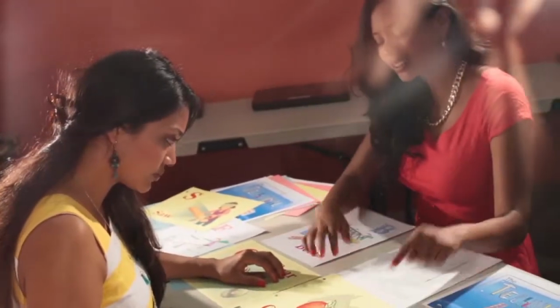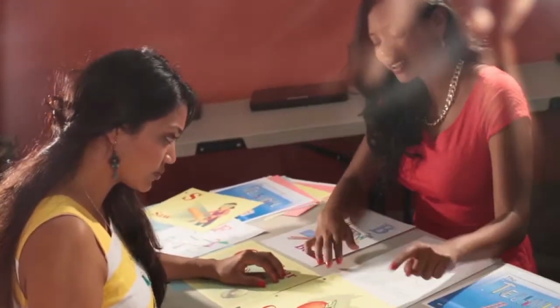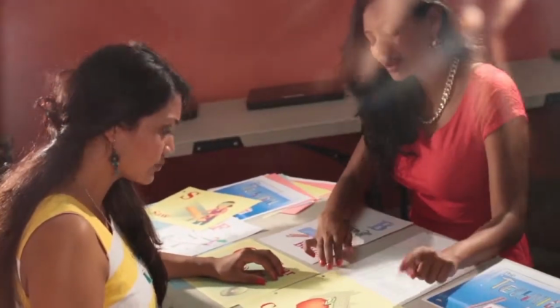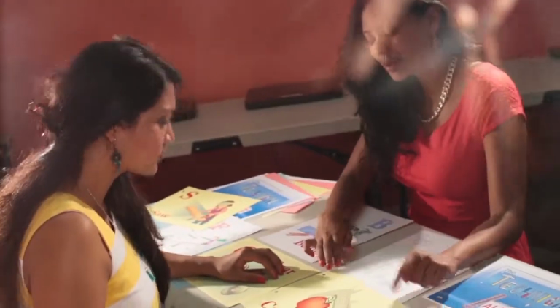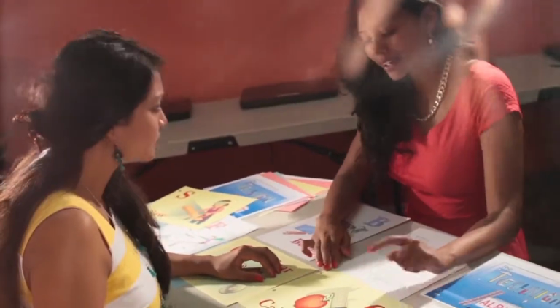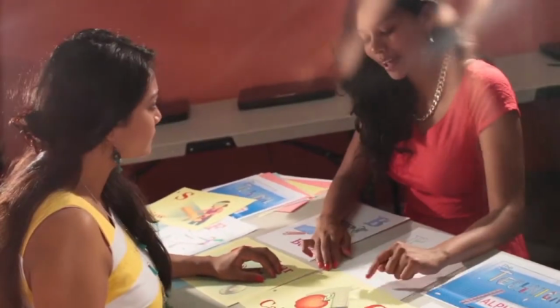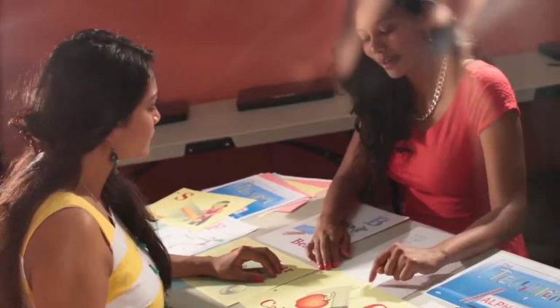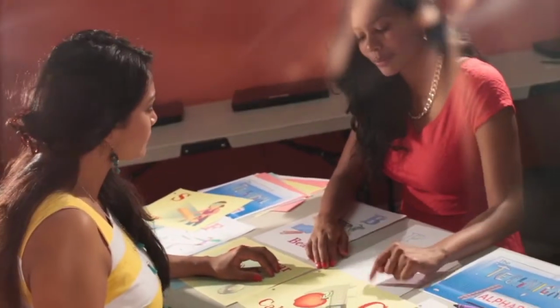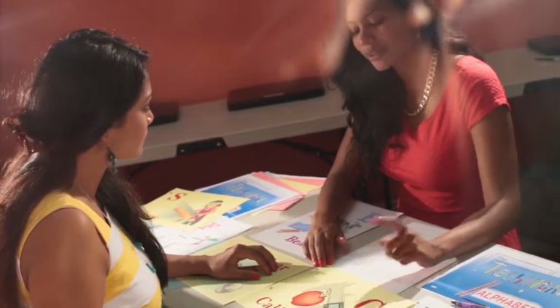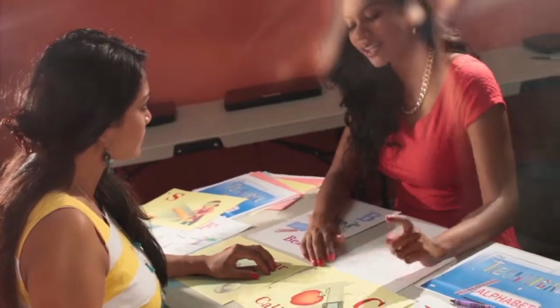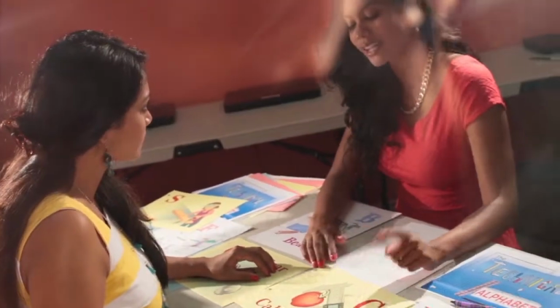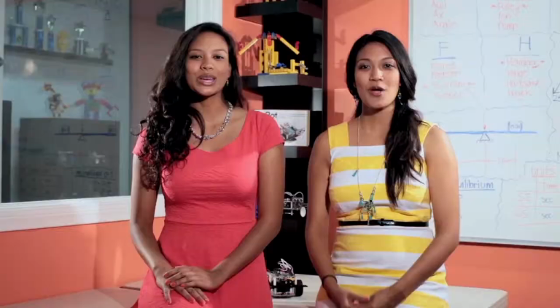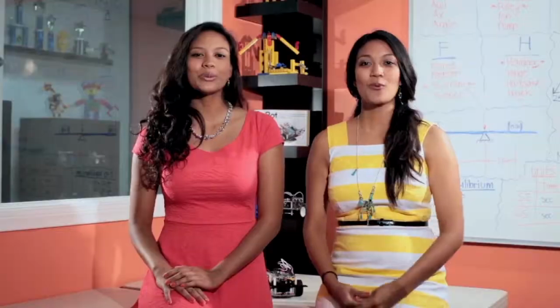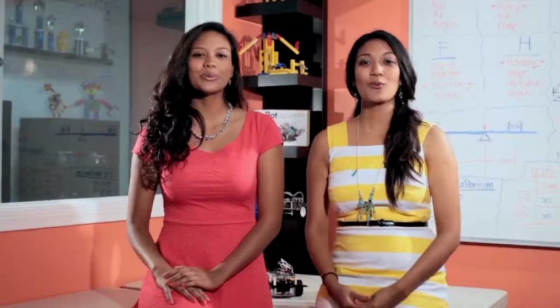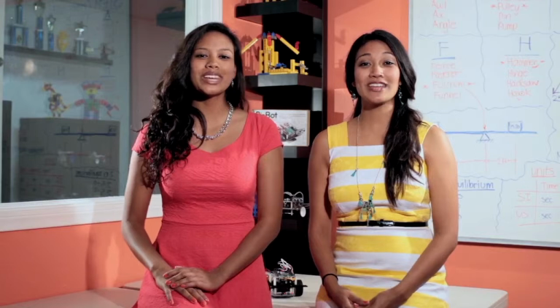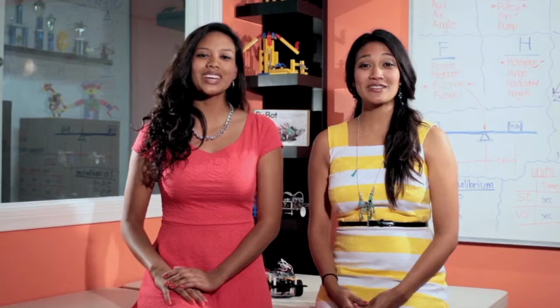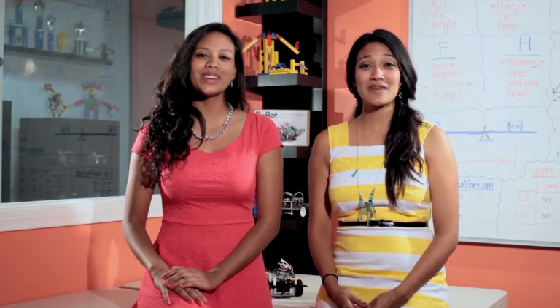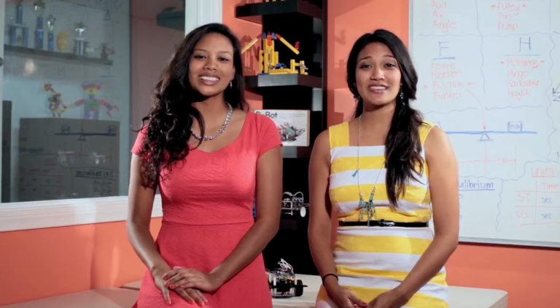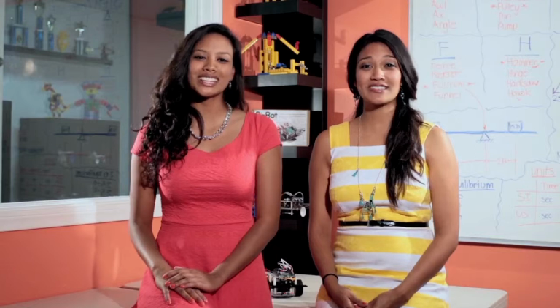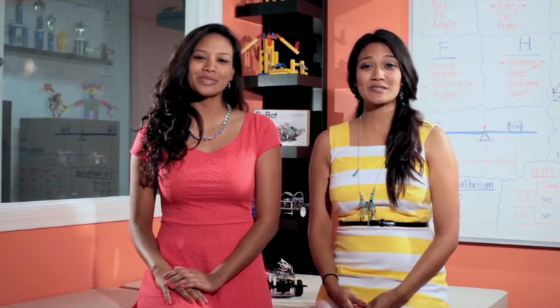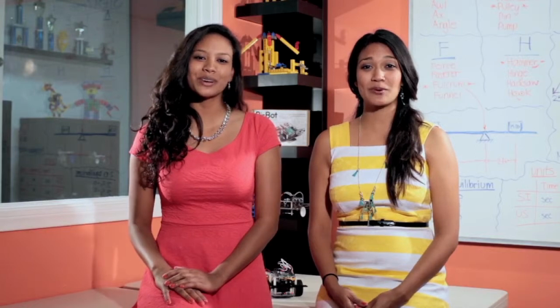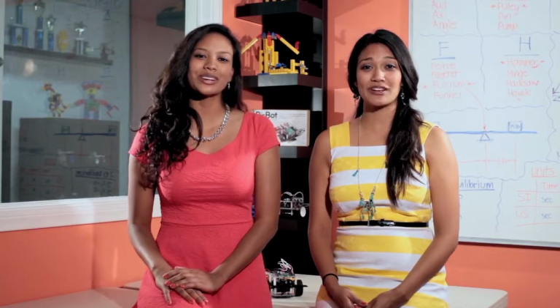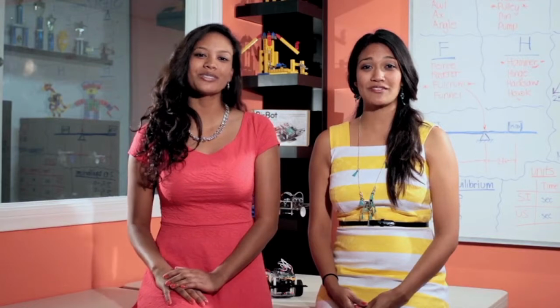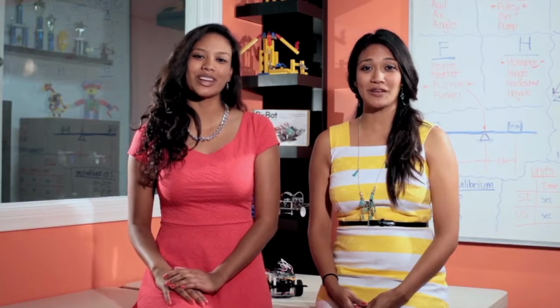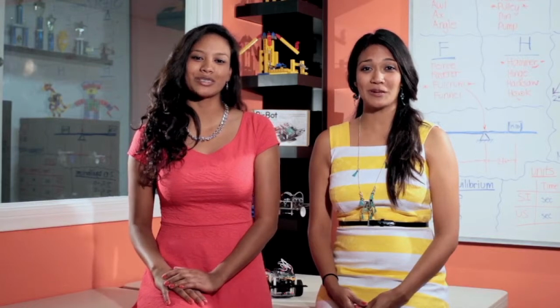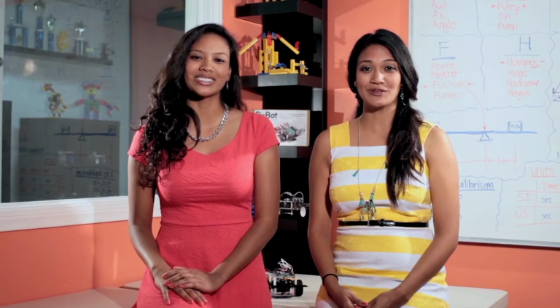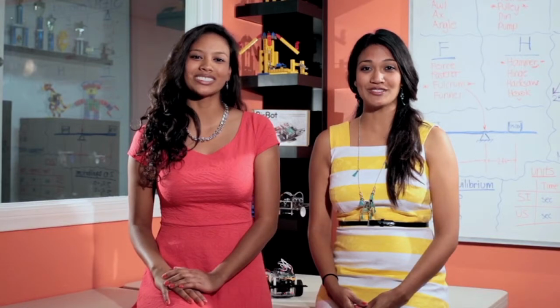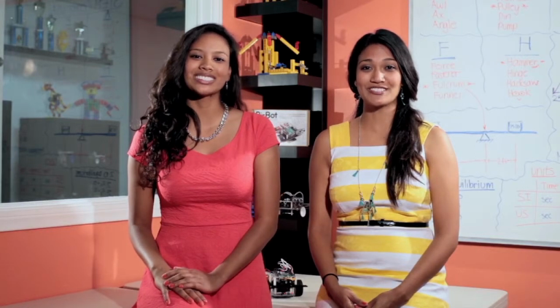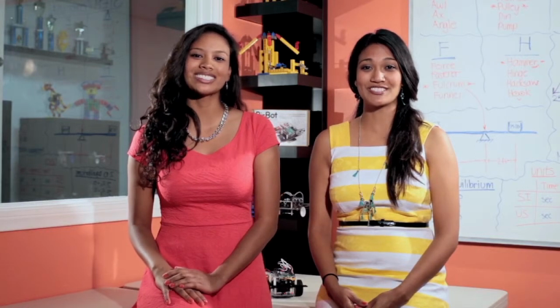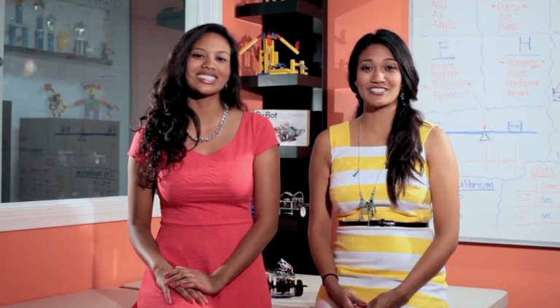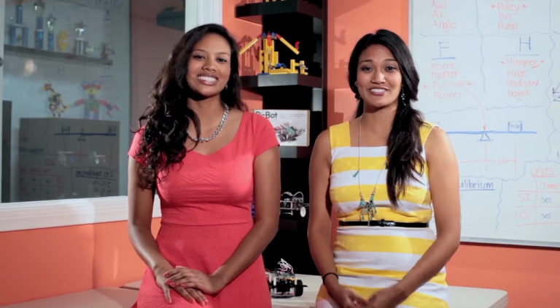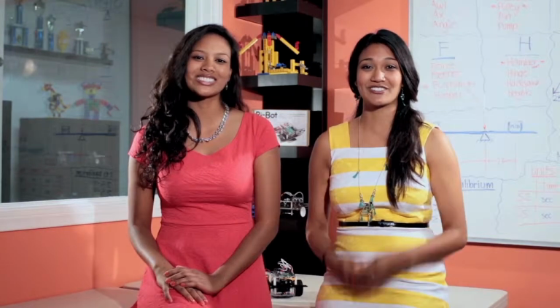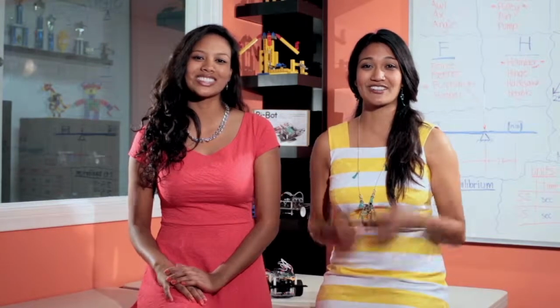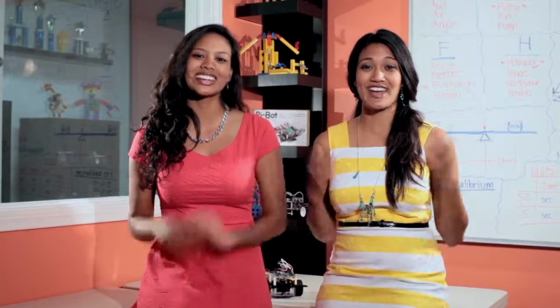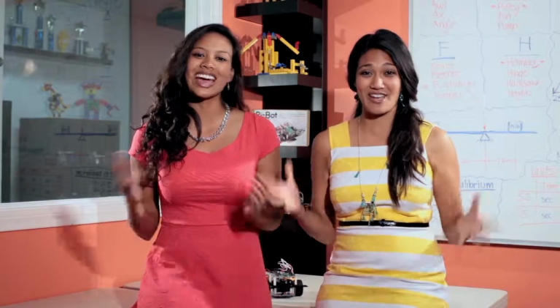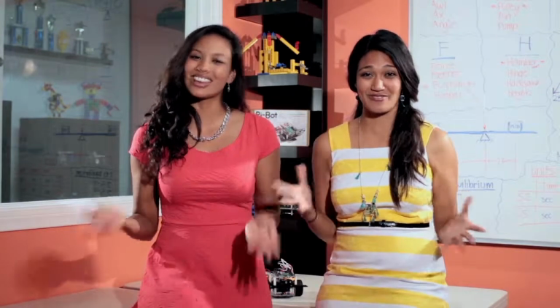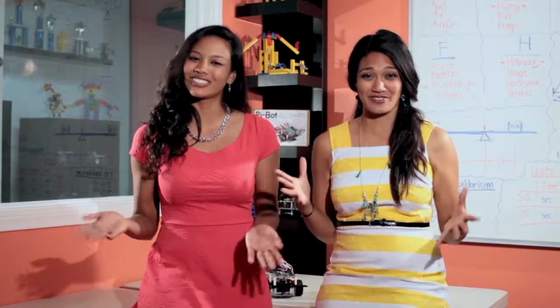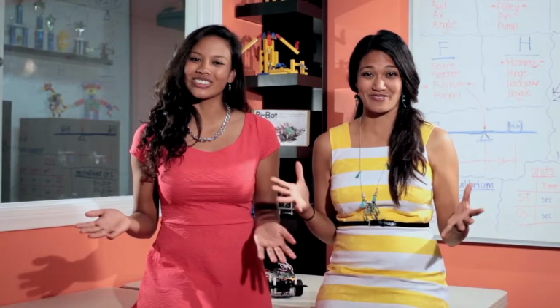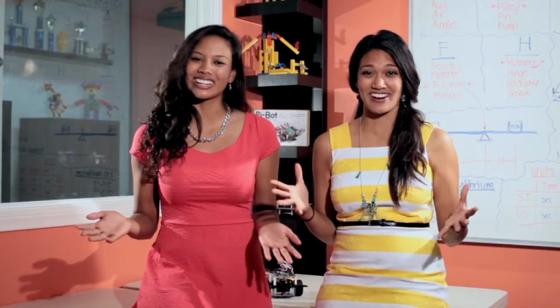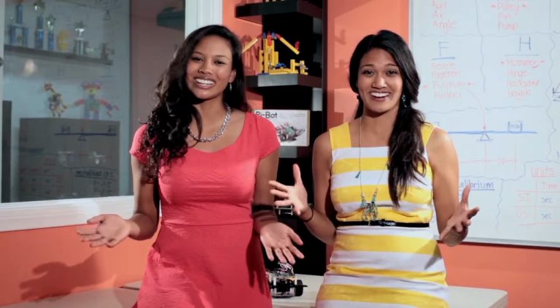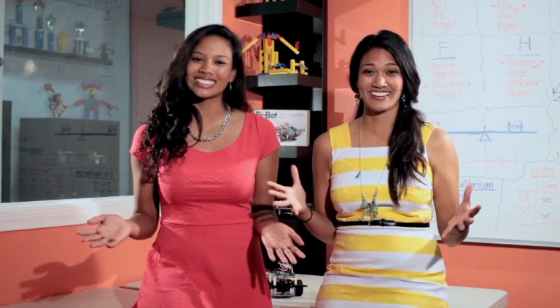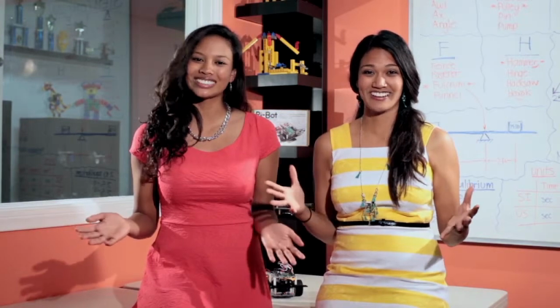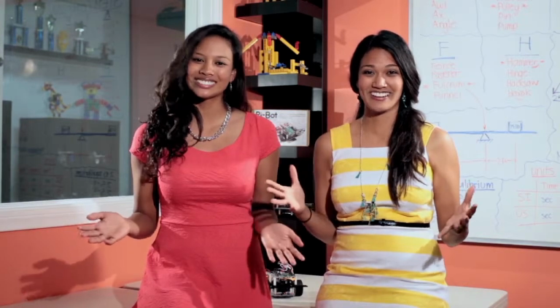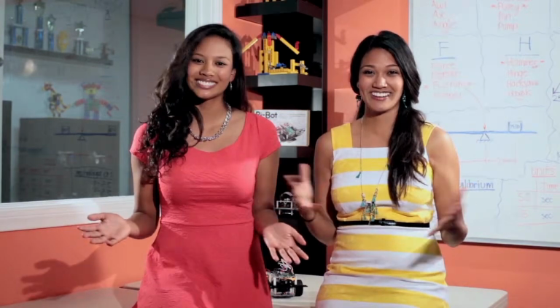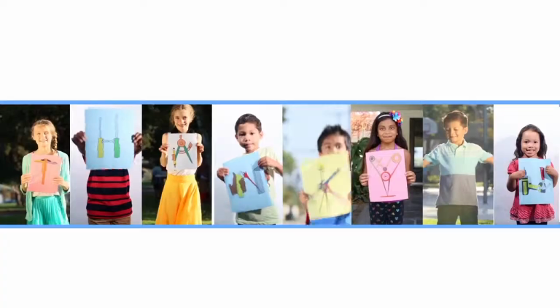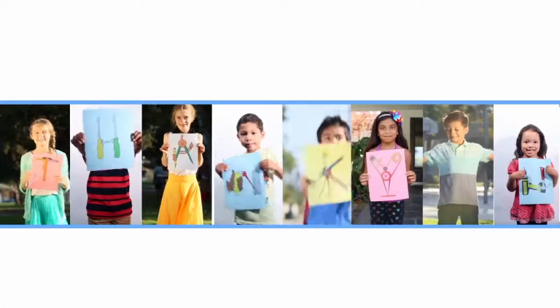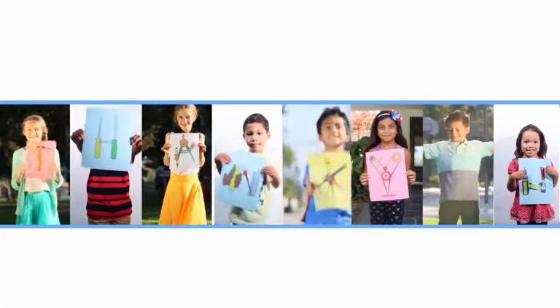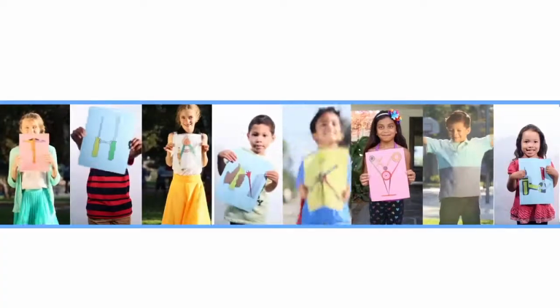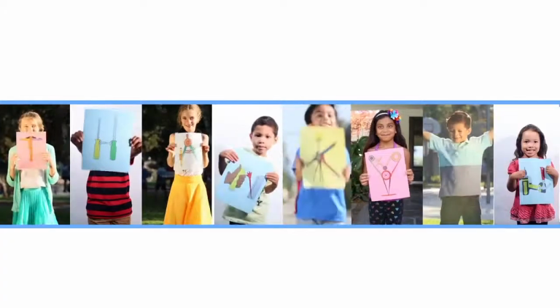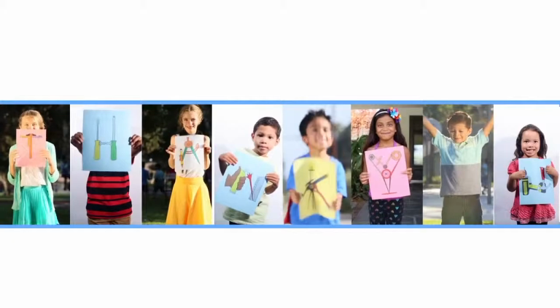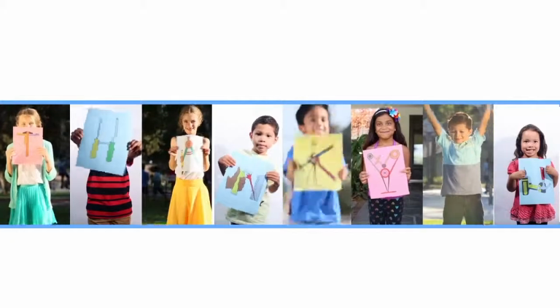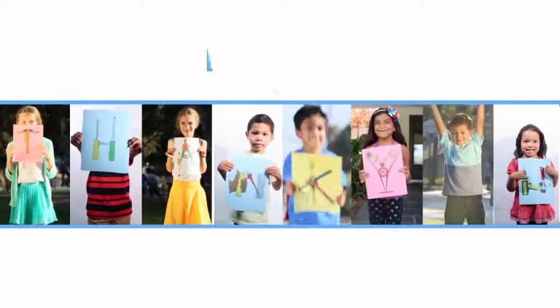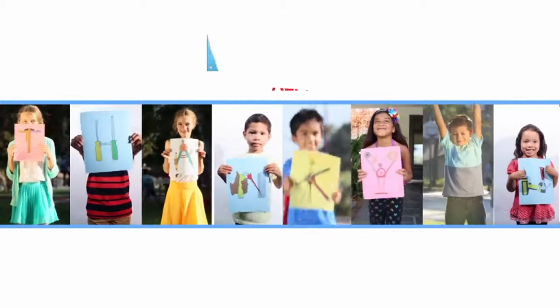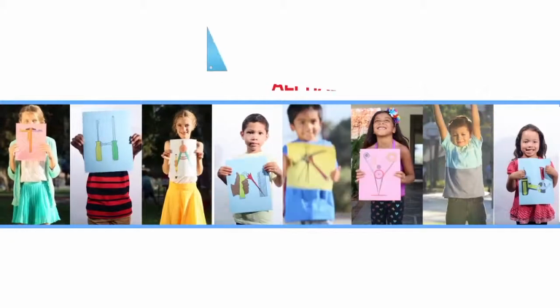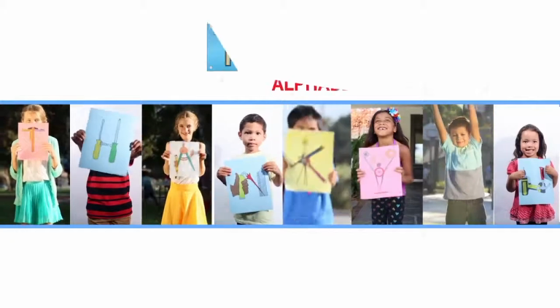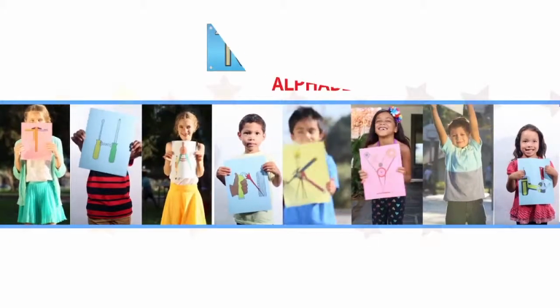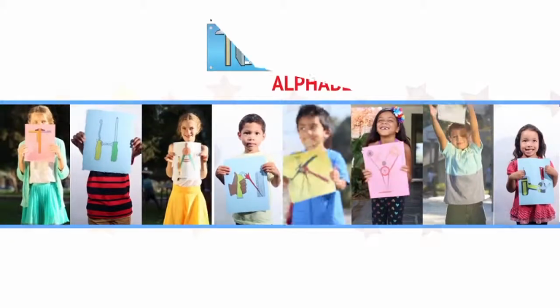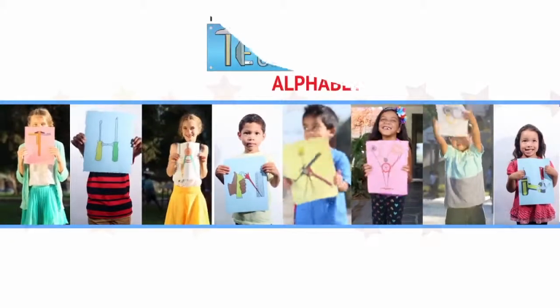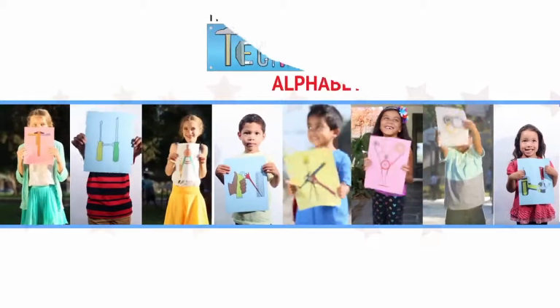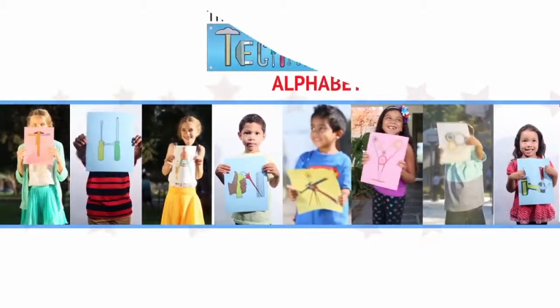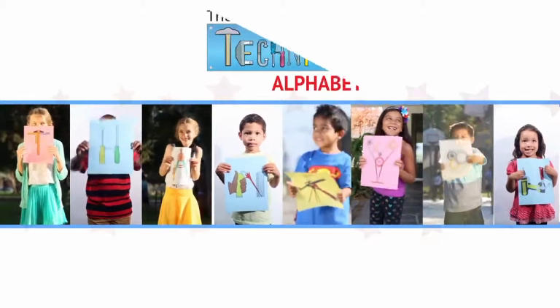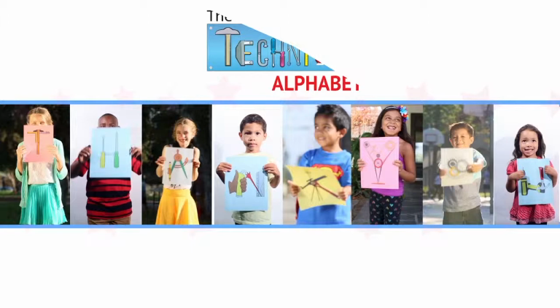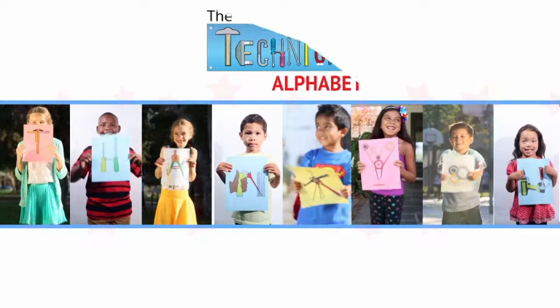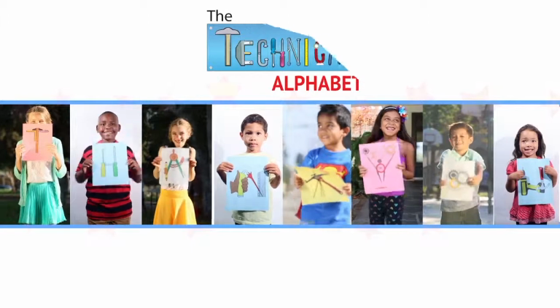With your help, we can make this book available to children everywhere. Thank you, Kickstarter!